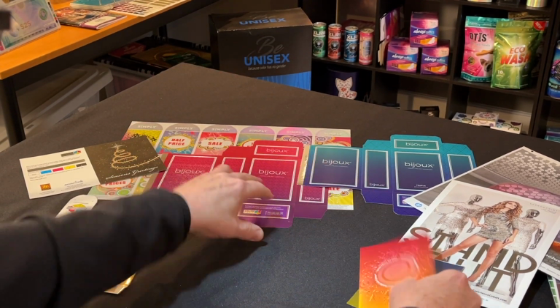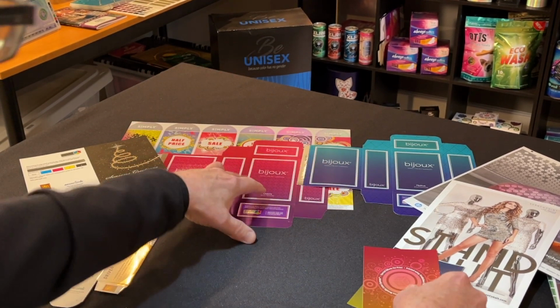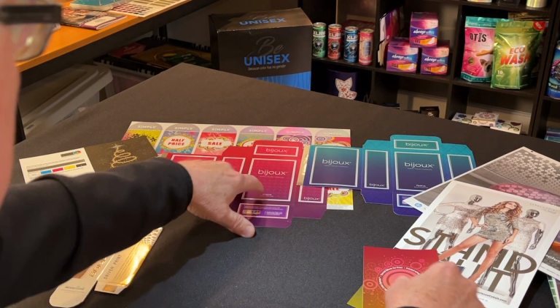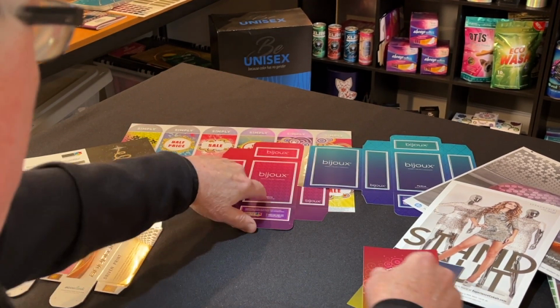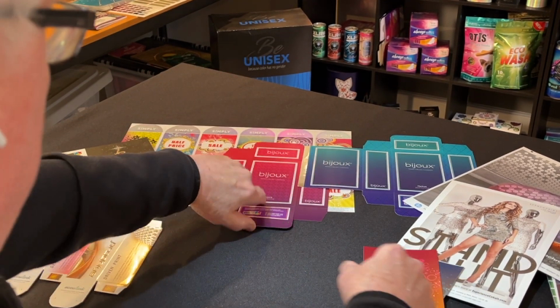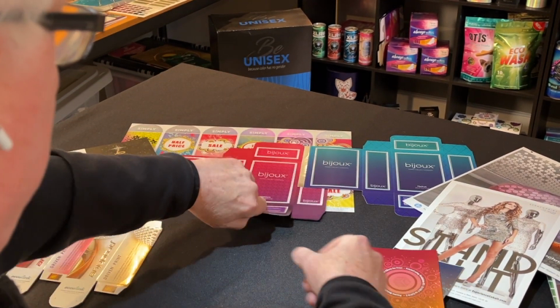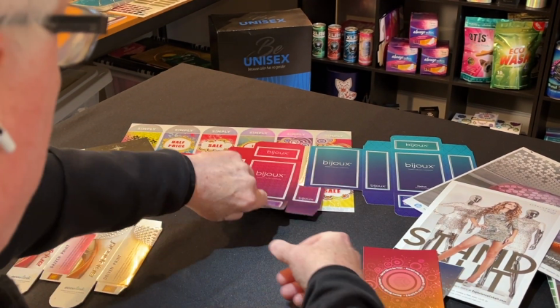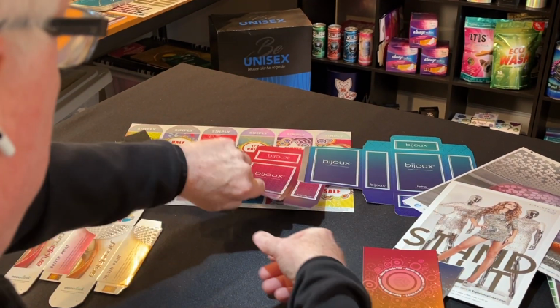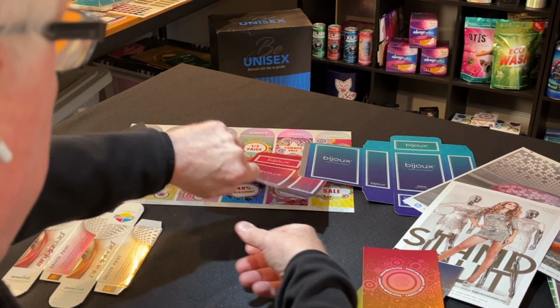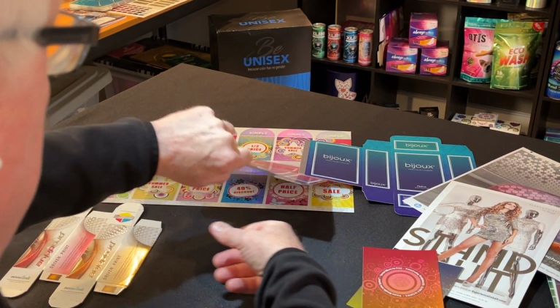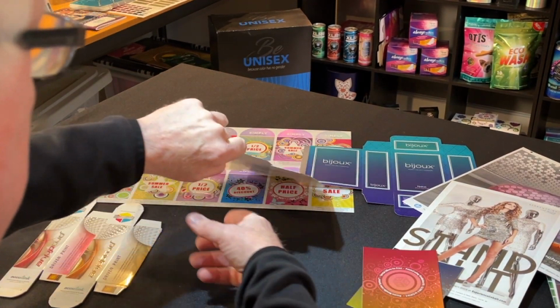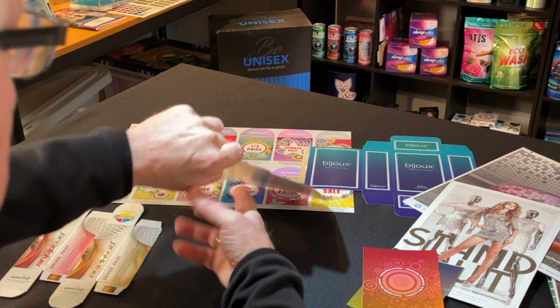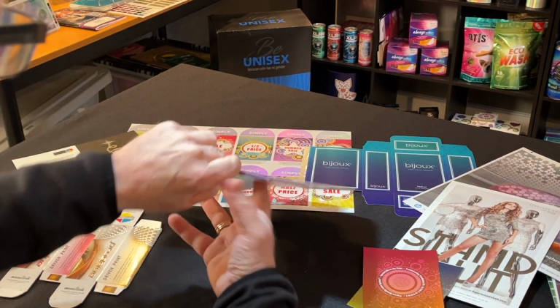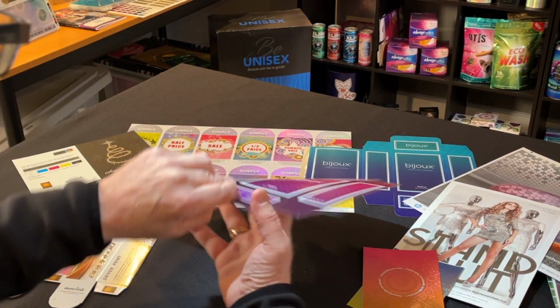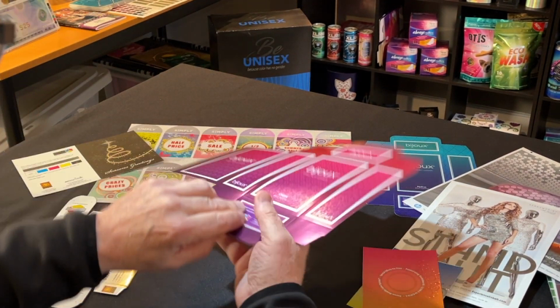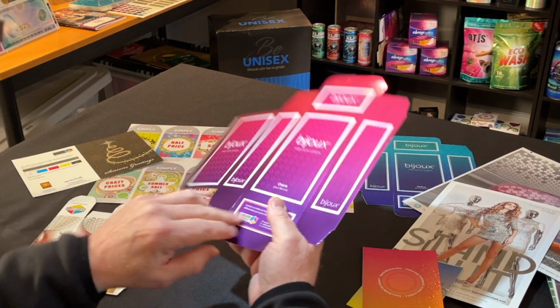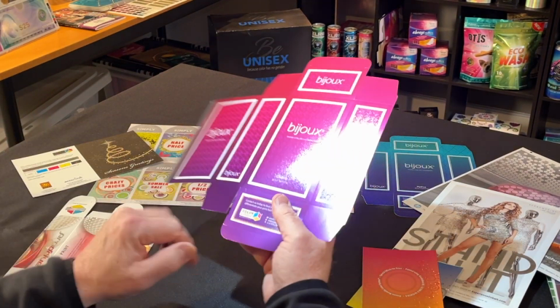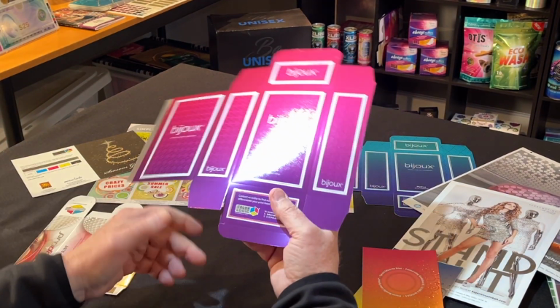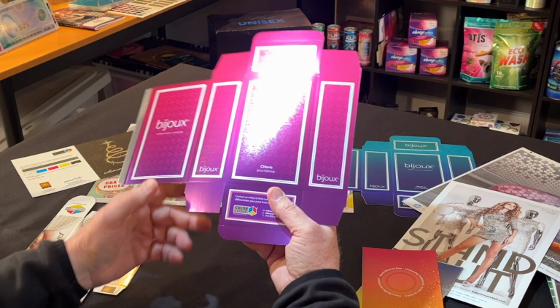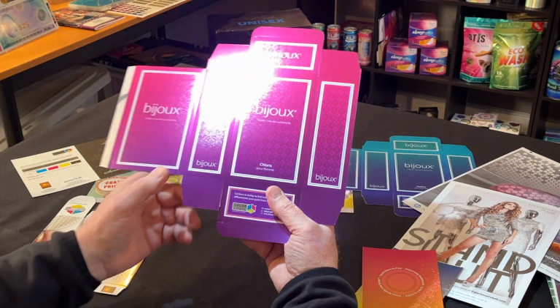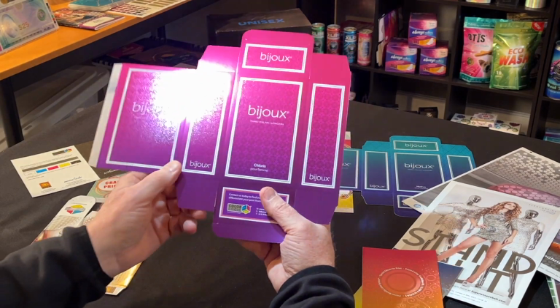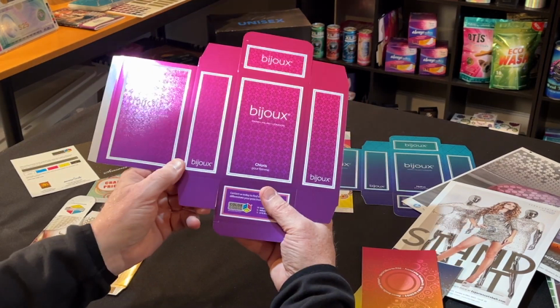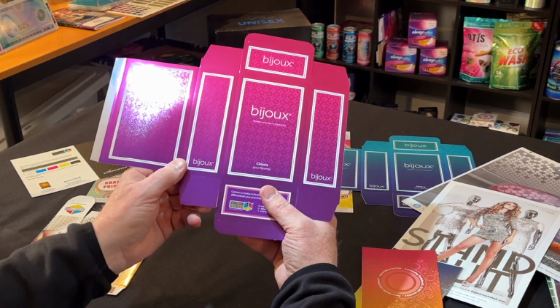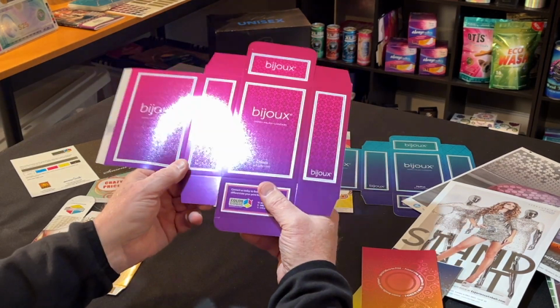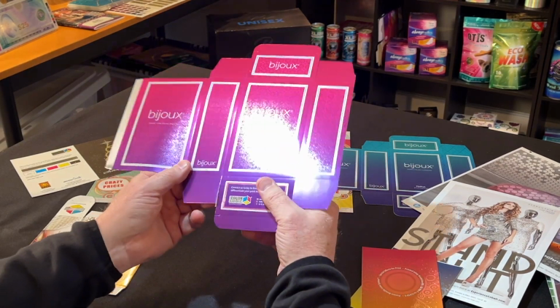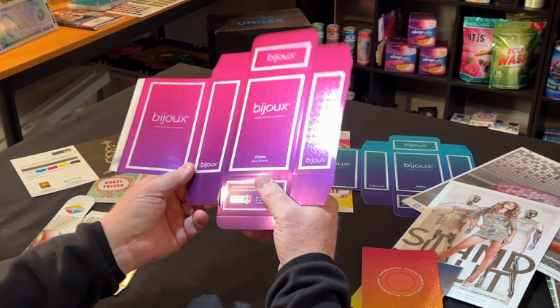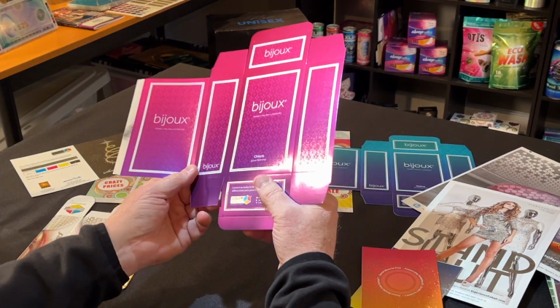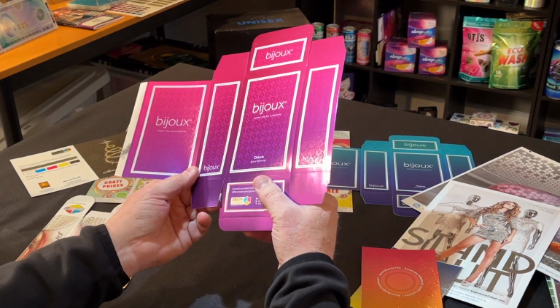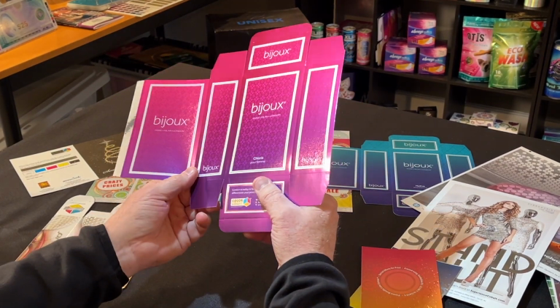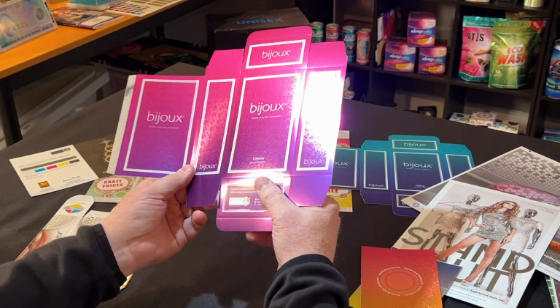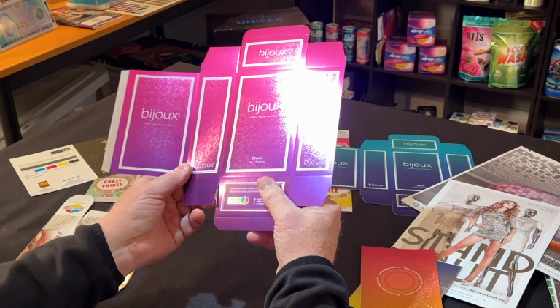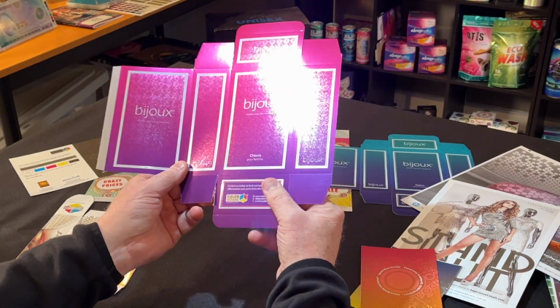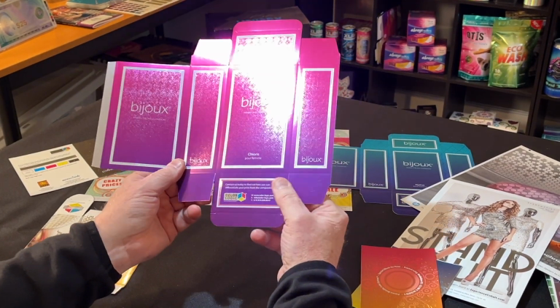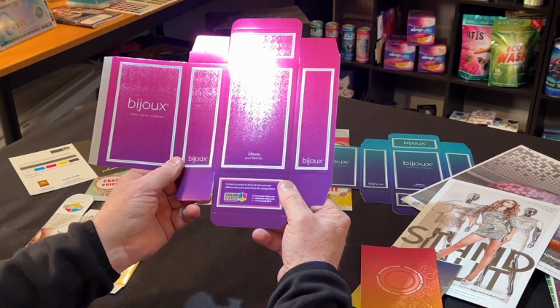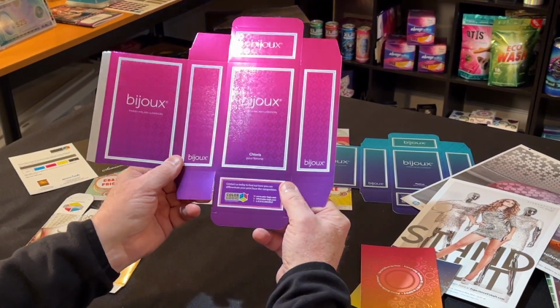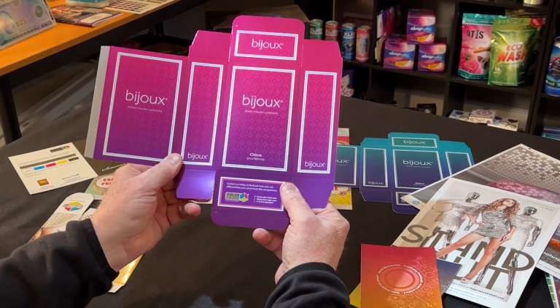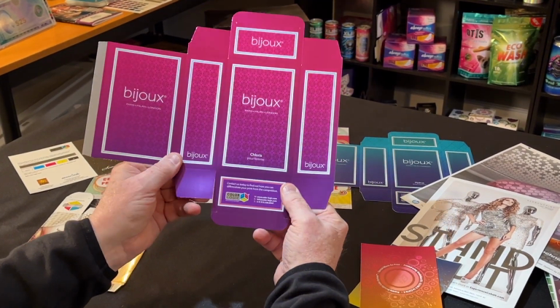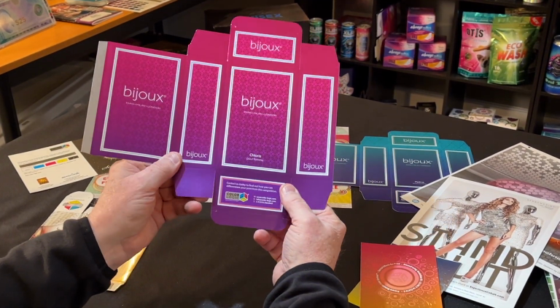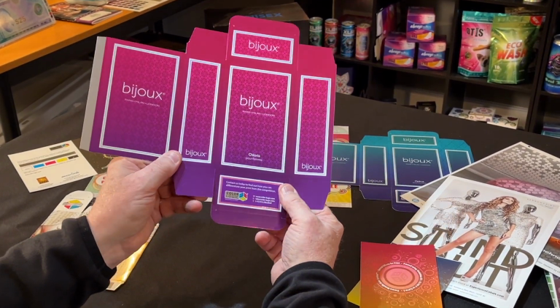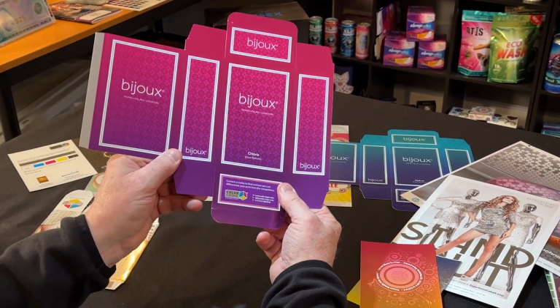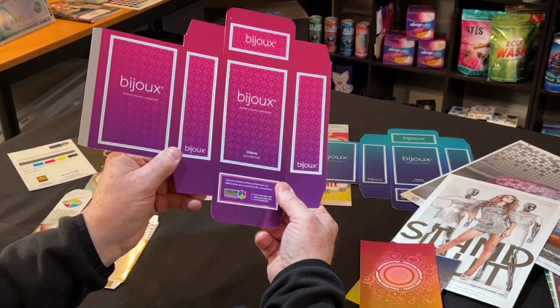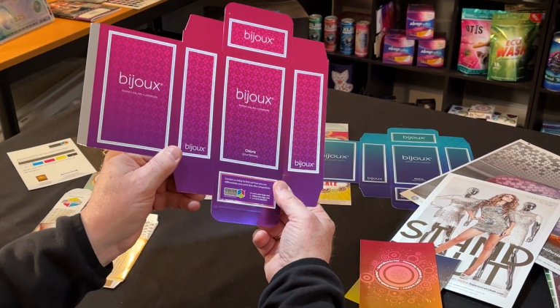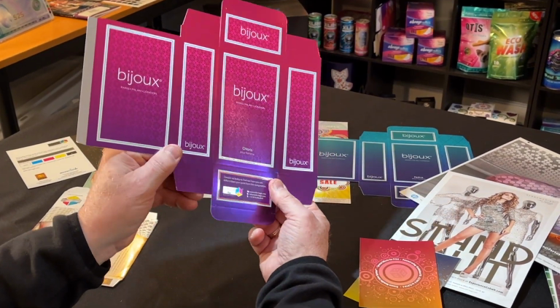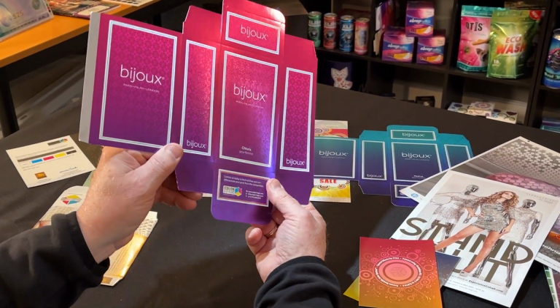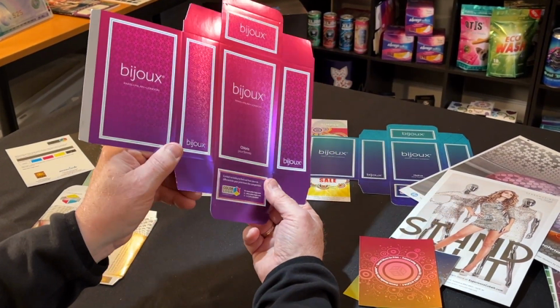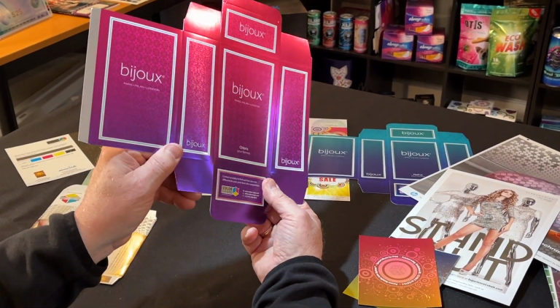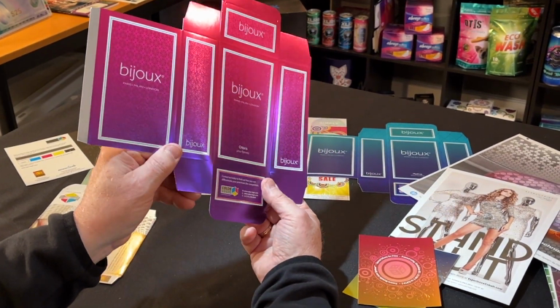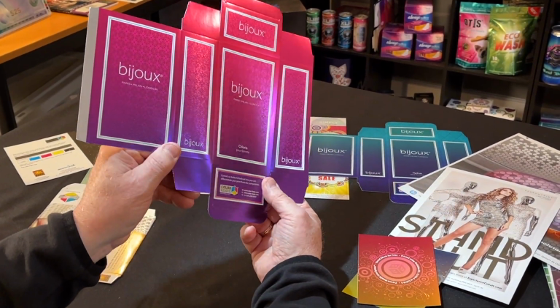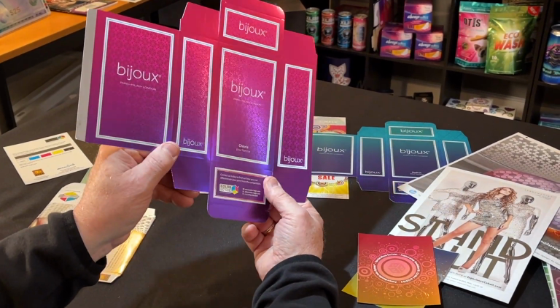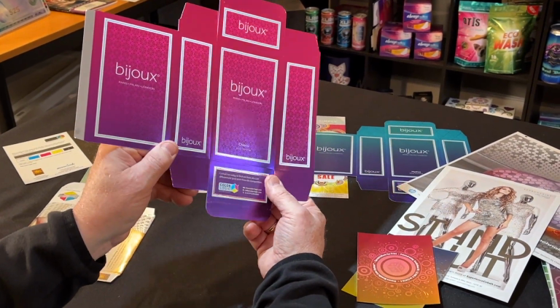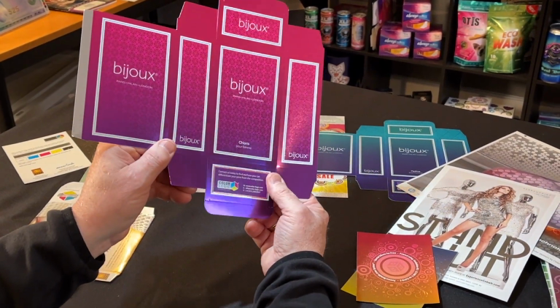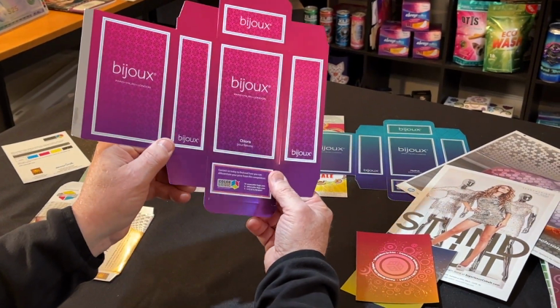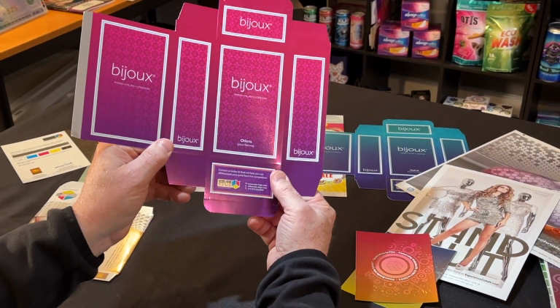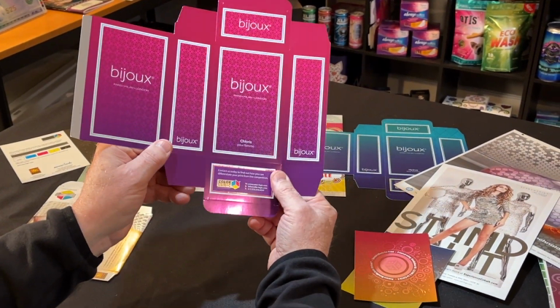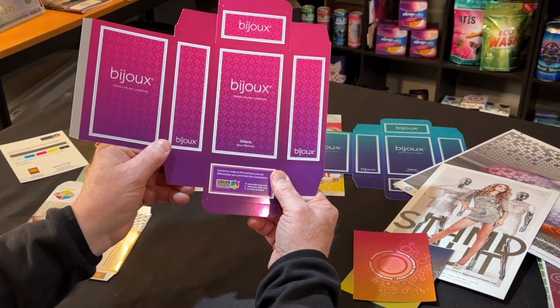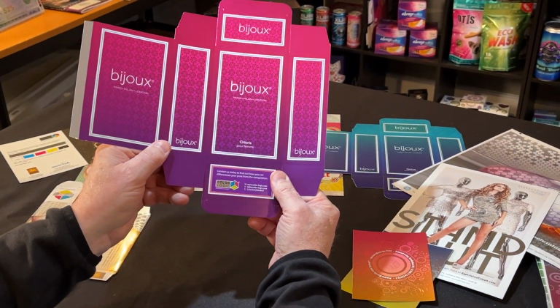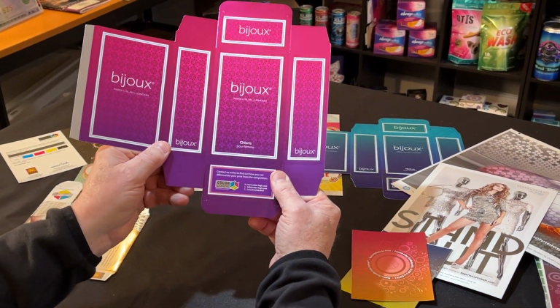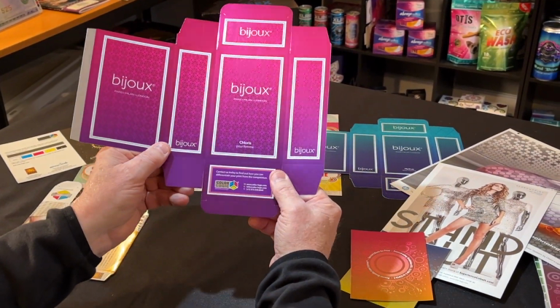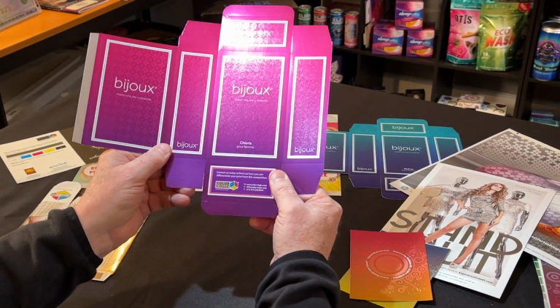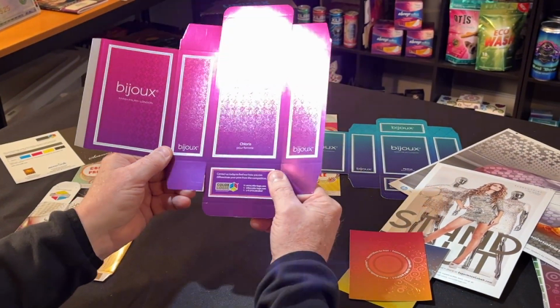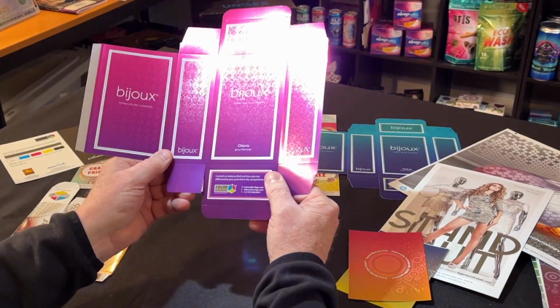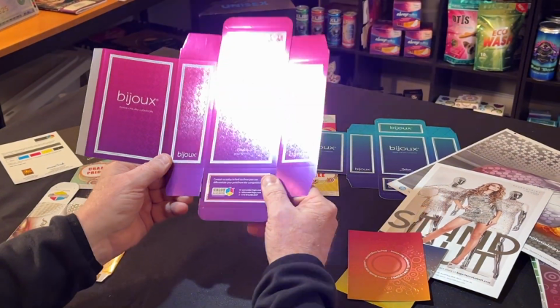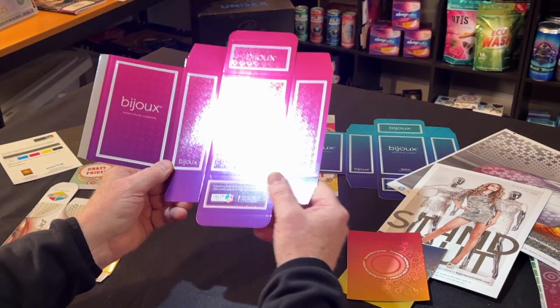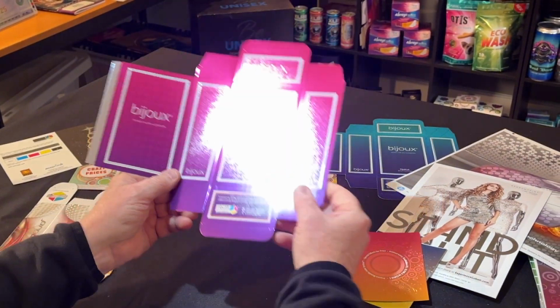Great for packaging. Look at that pop. Look at the colors. Look at the gradations.